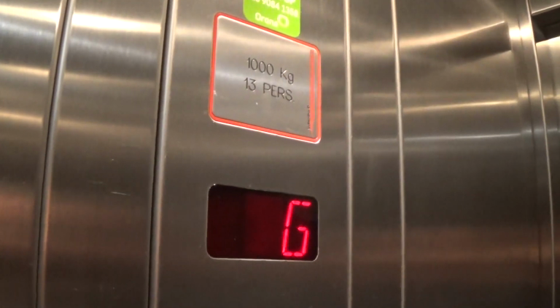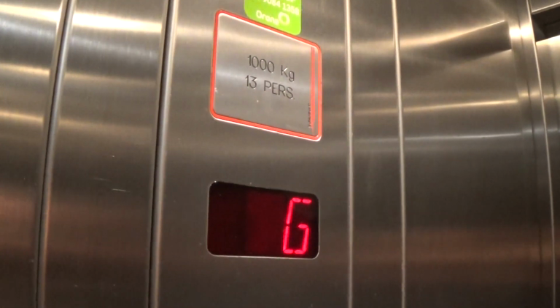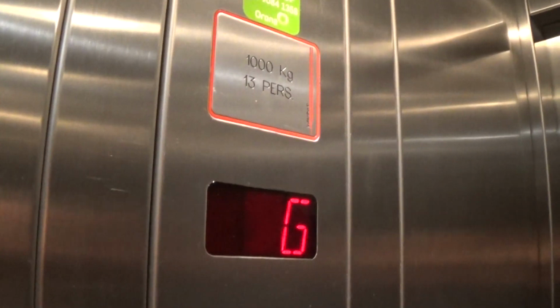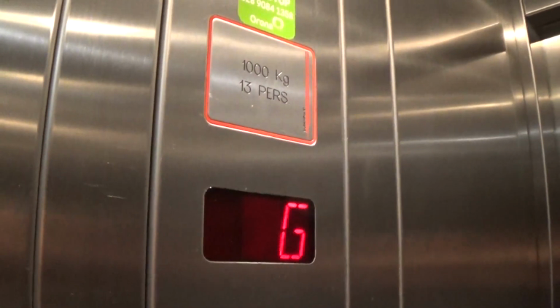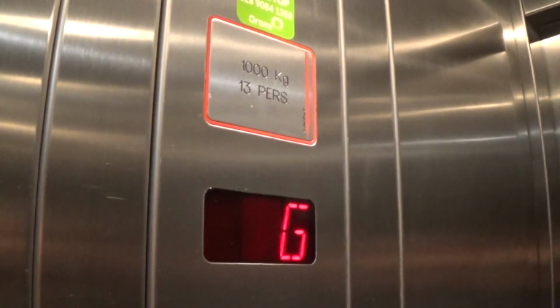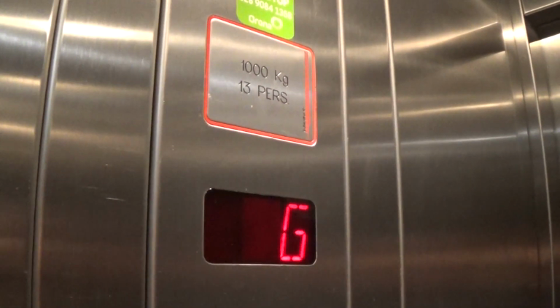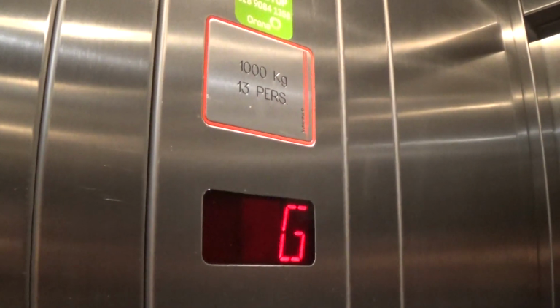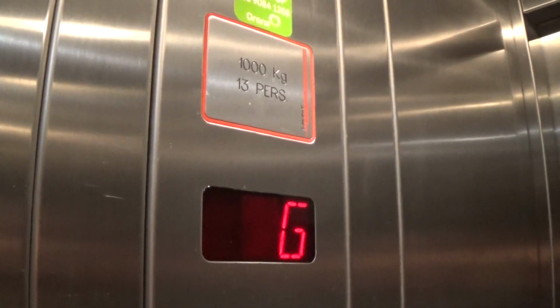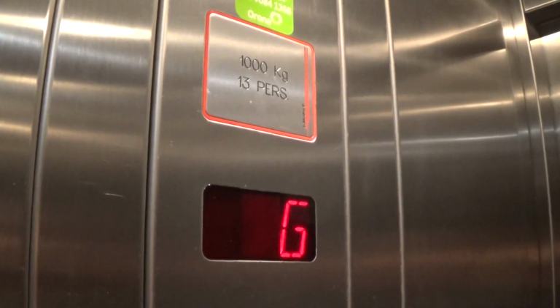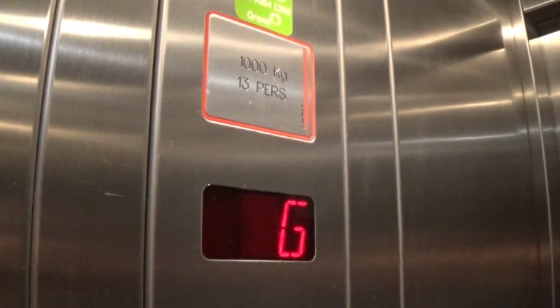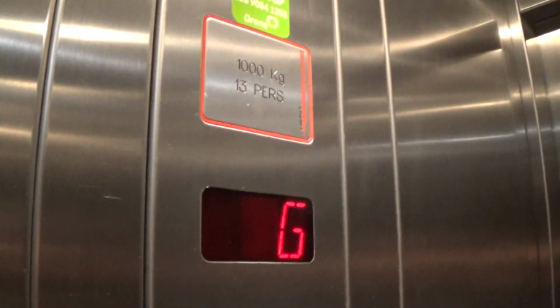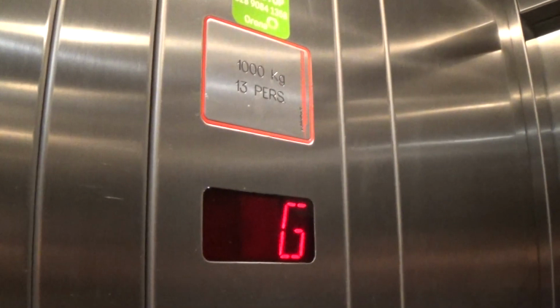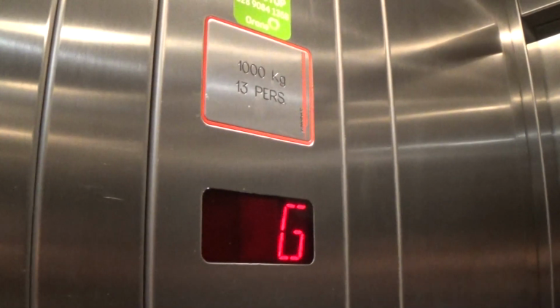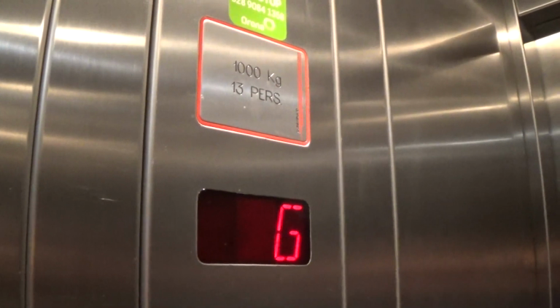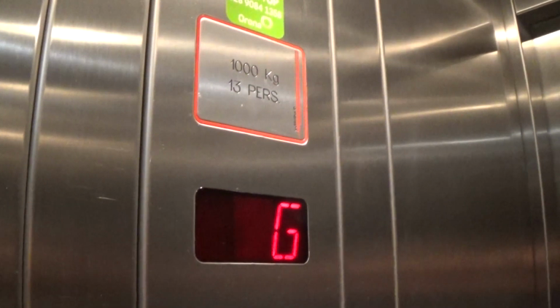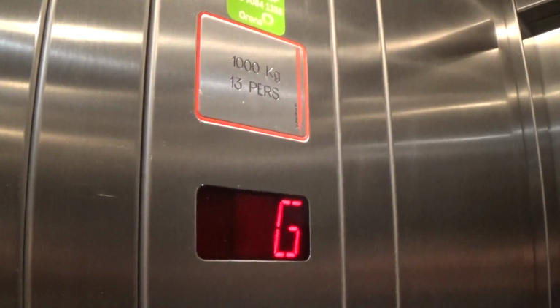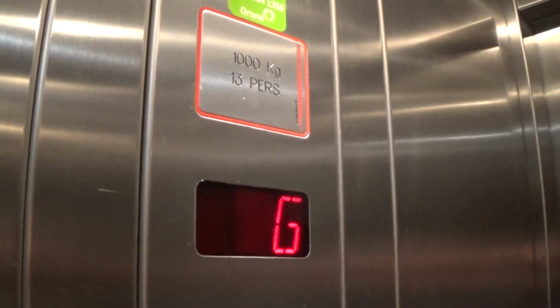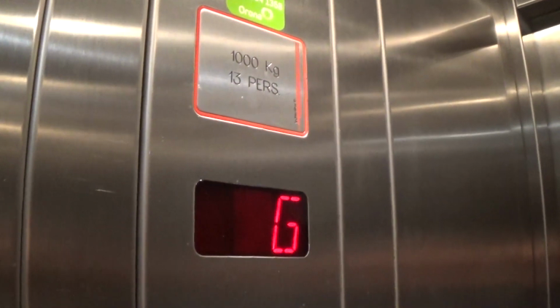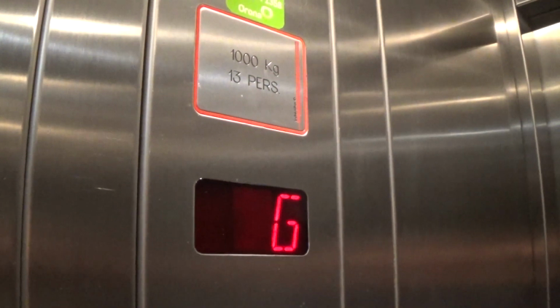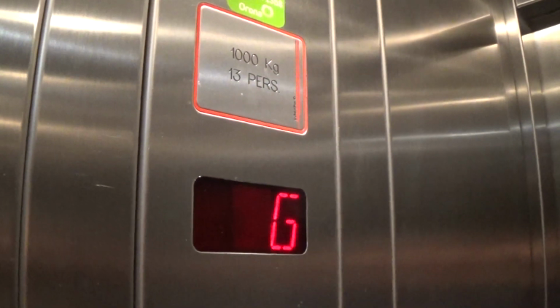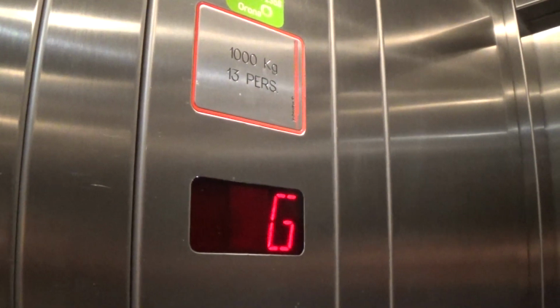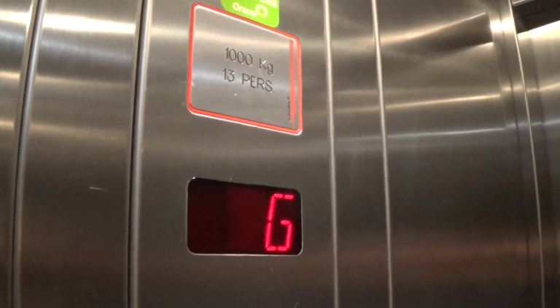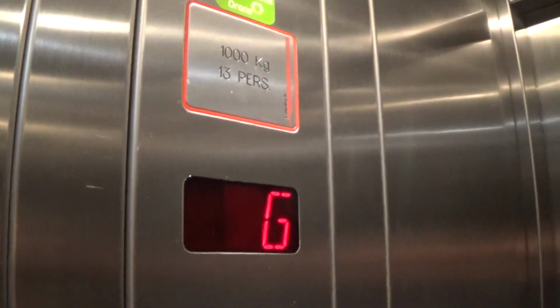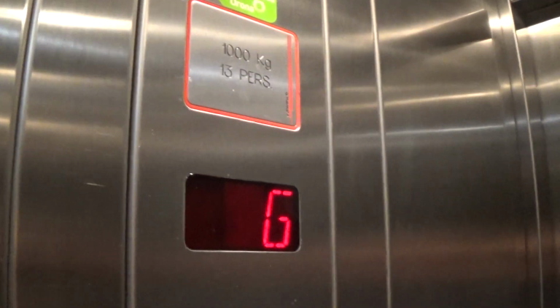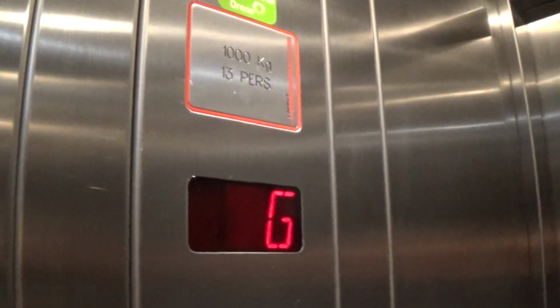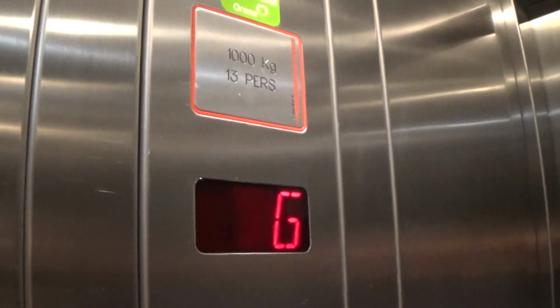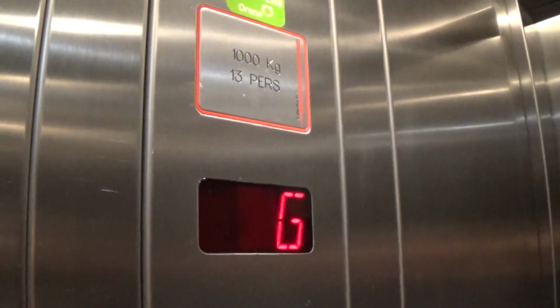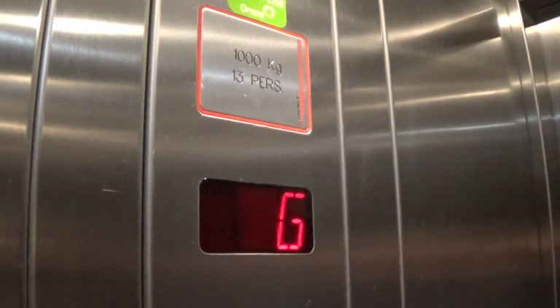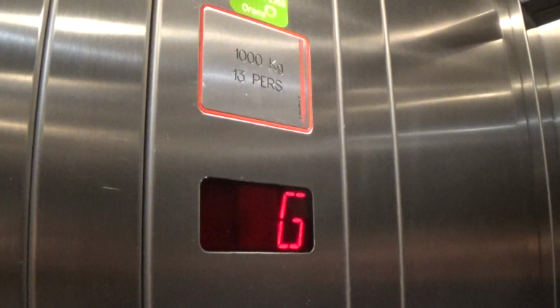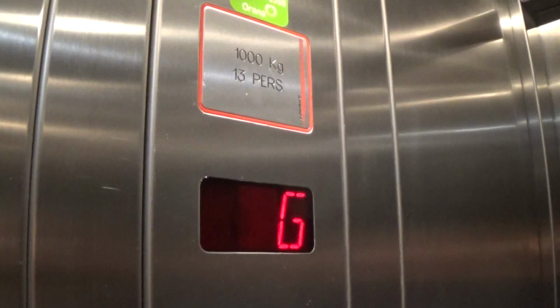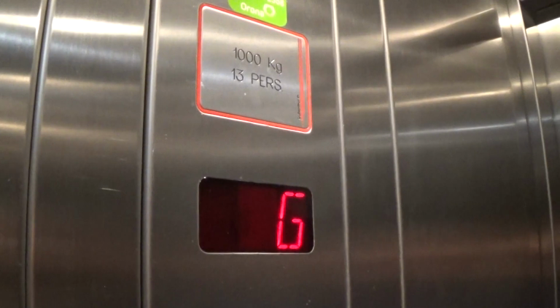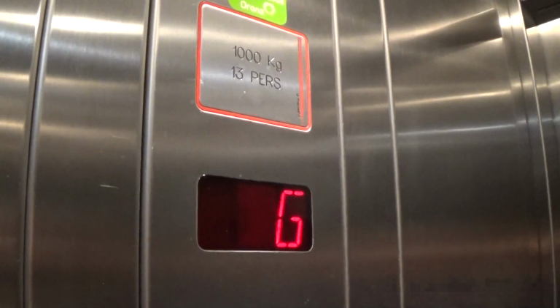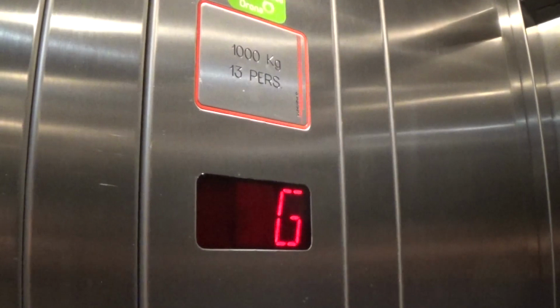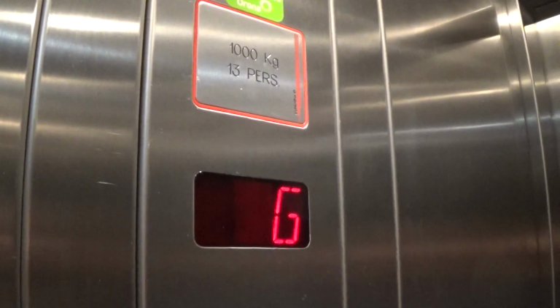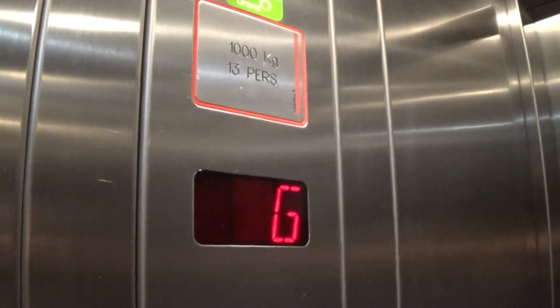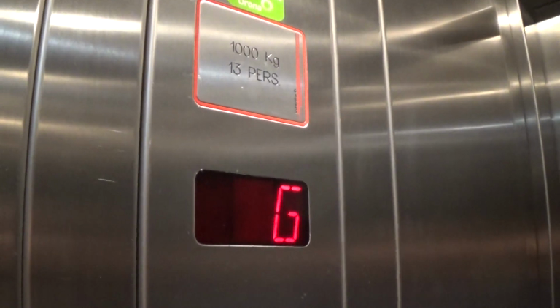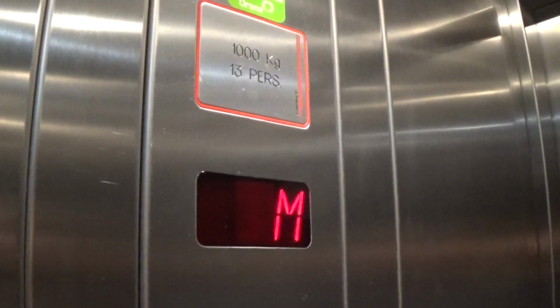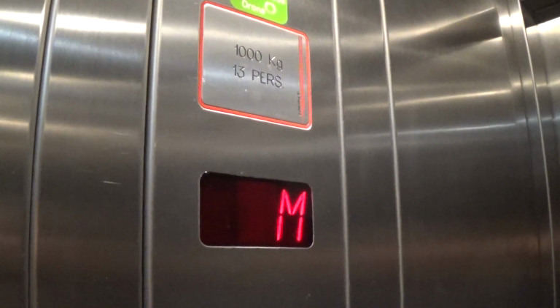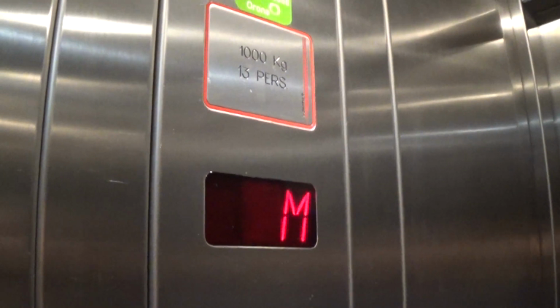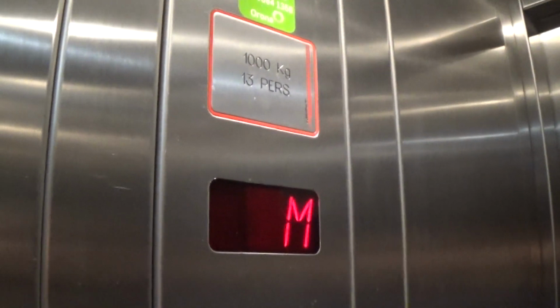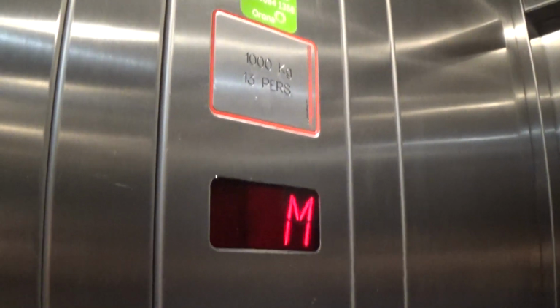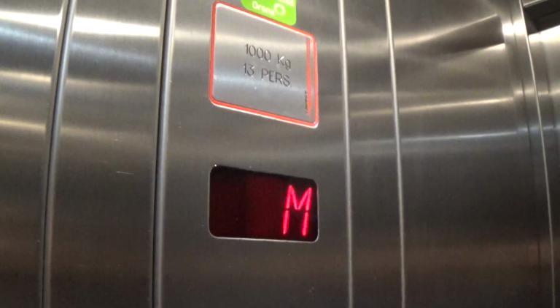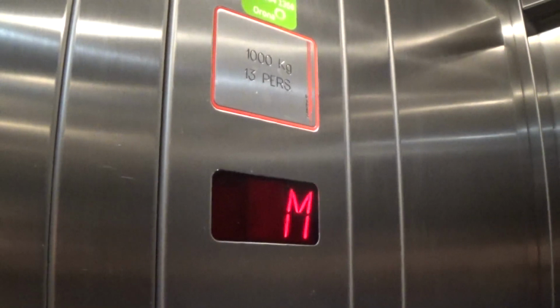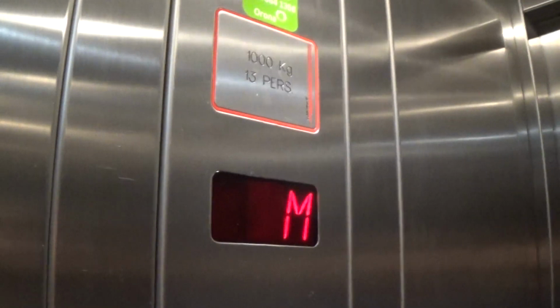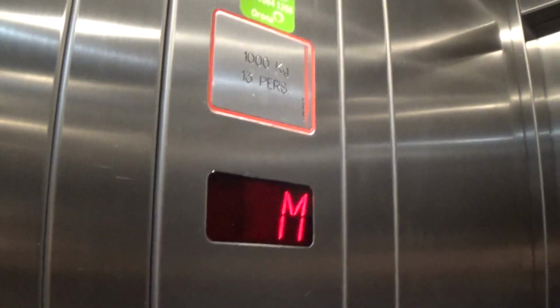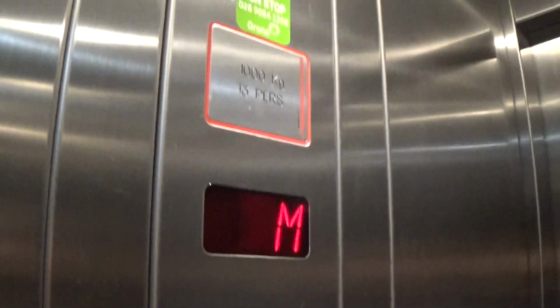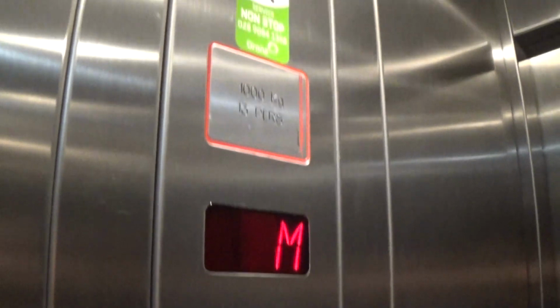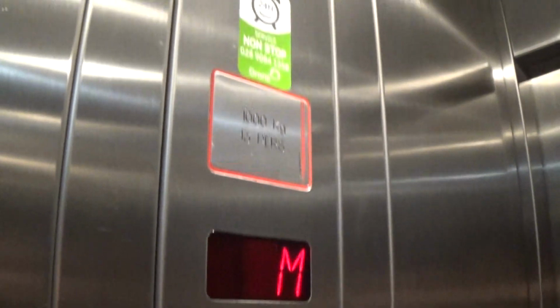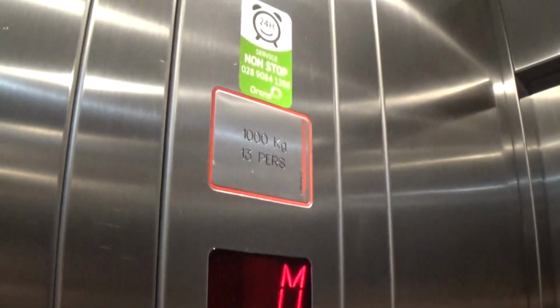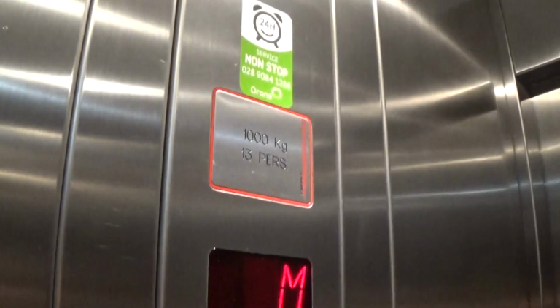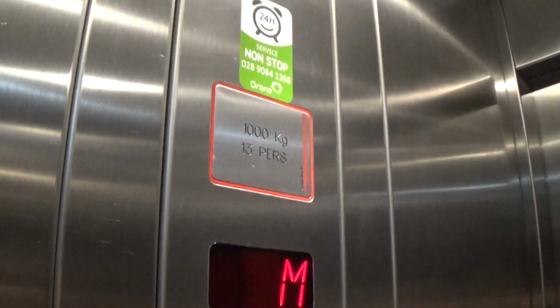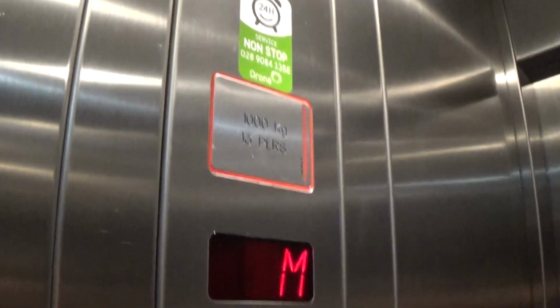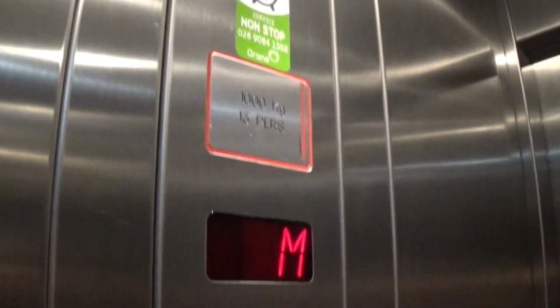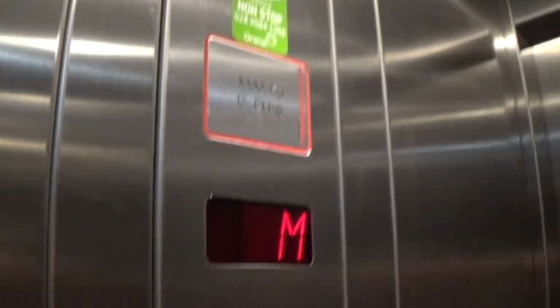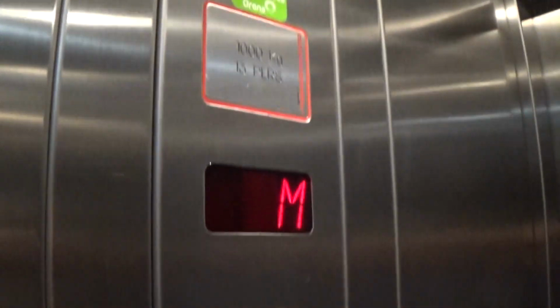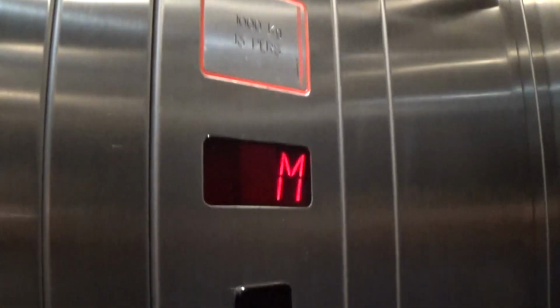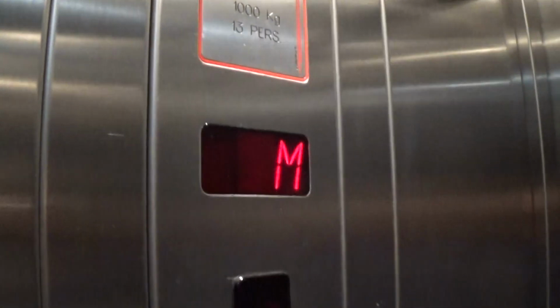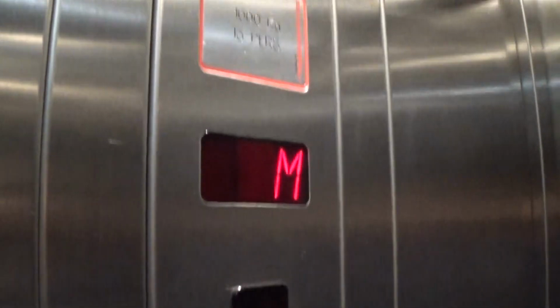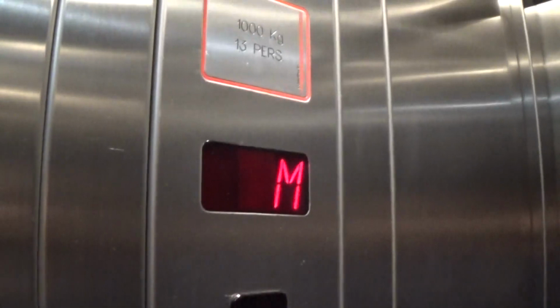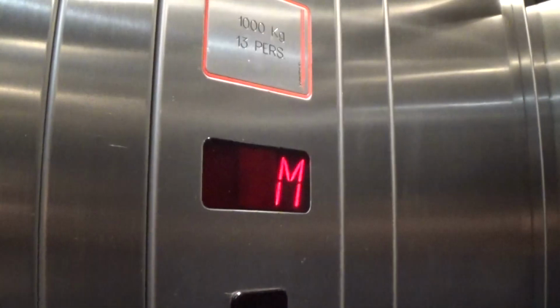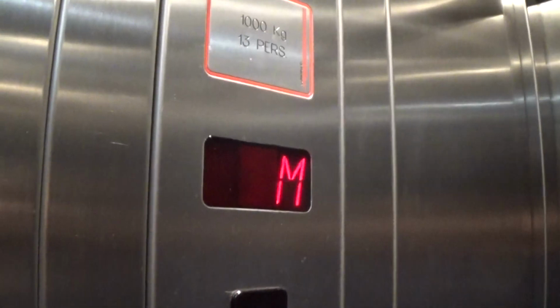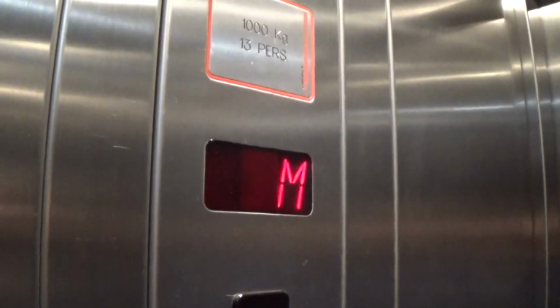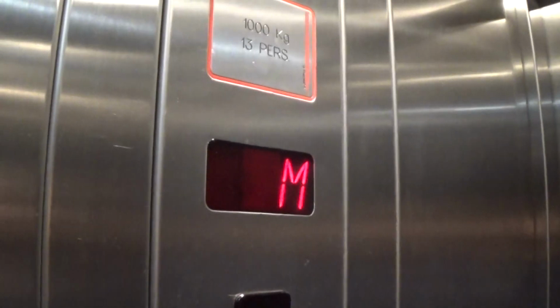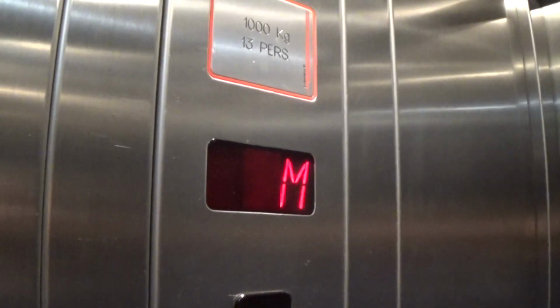Capacity is 1,000 kilos, 15 persons, built in the late 90s. It was installed in 1998, I think.